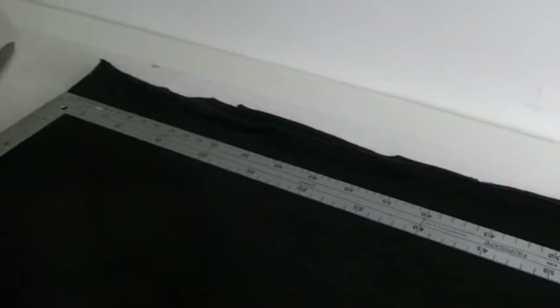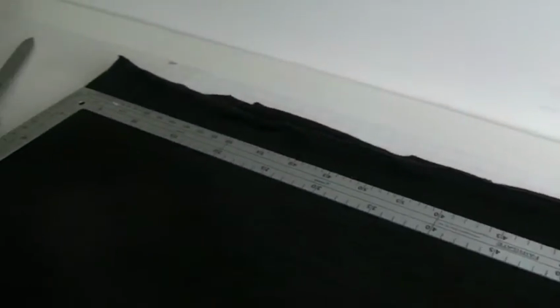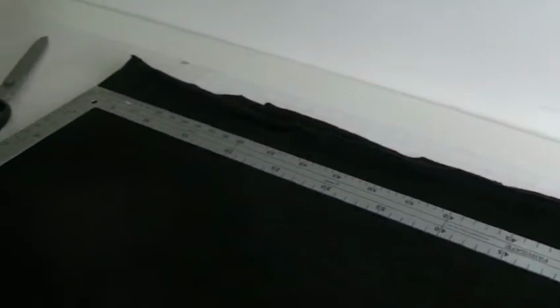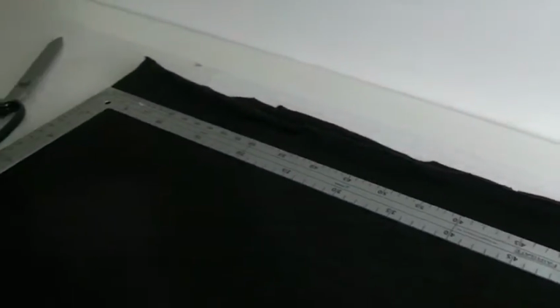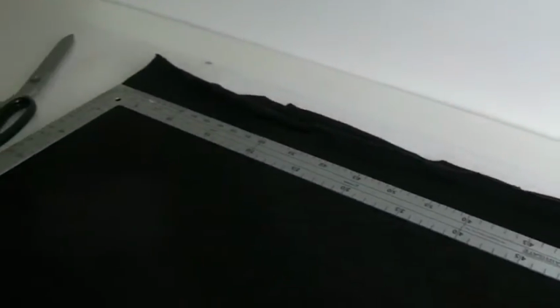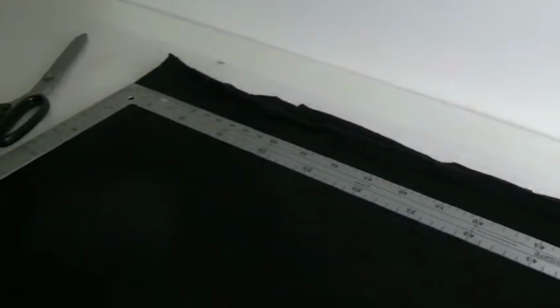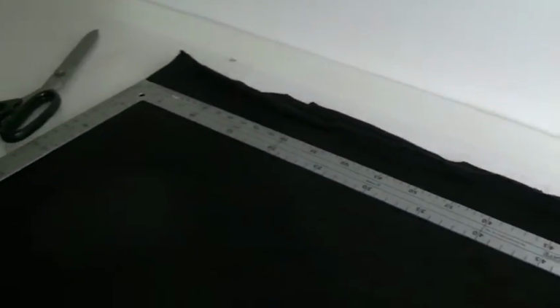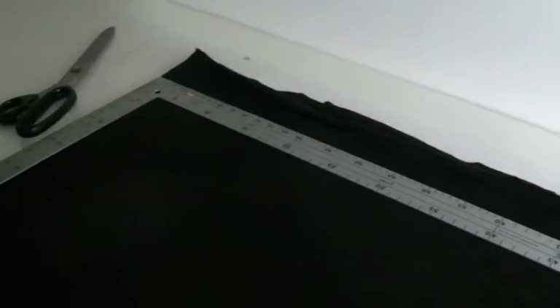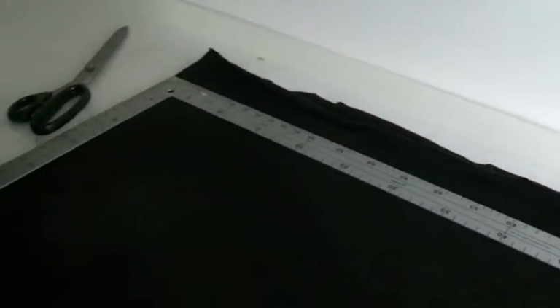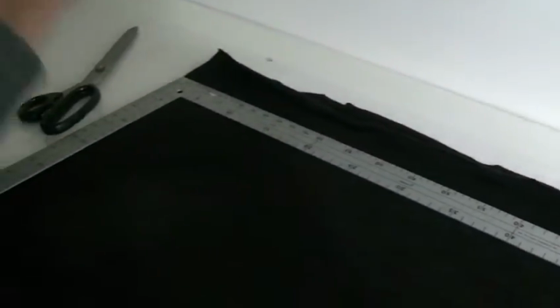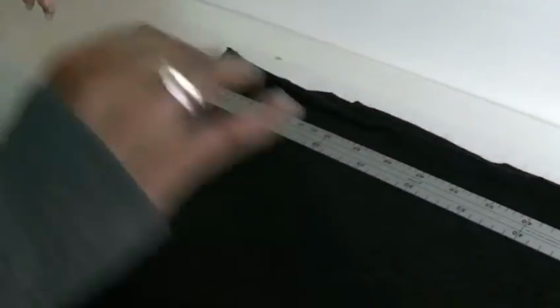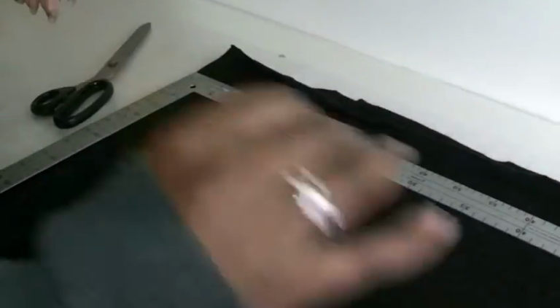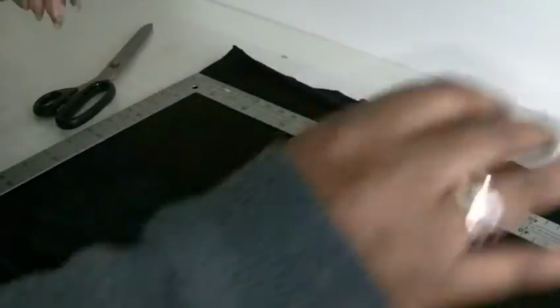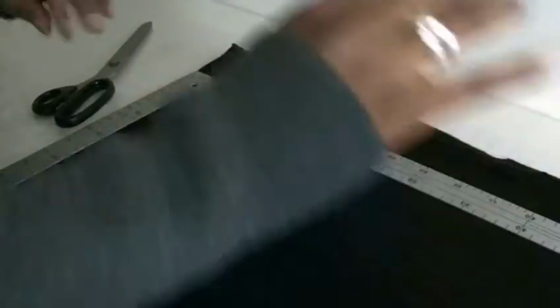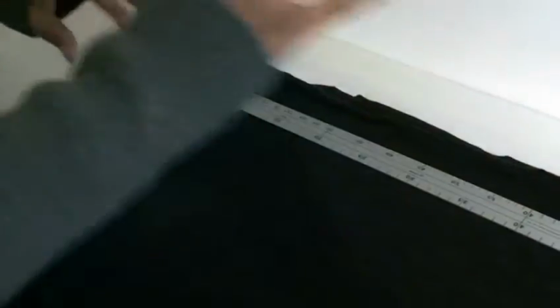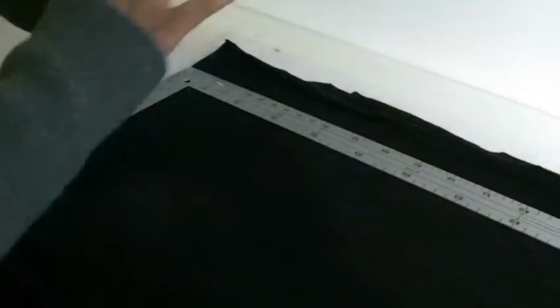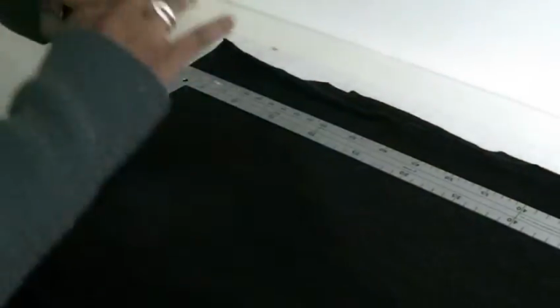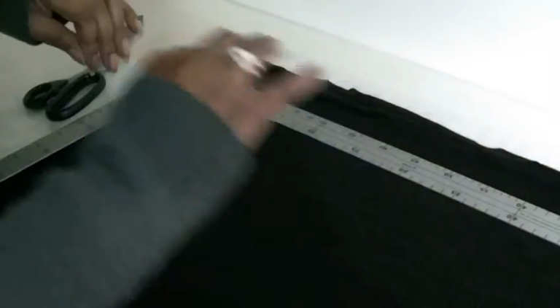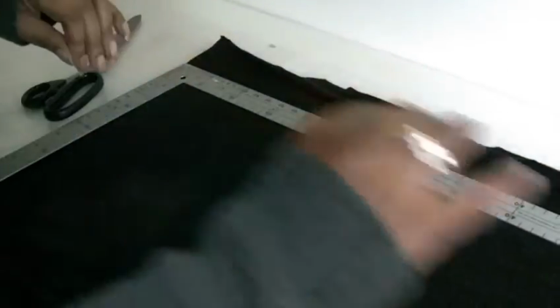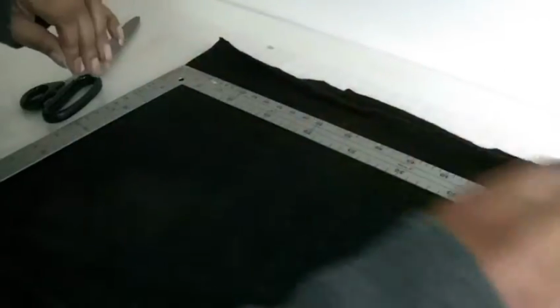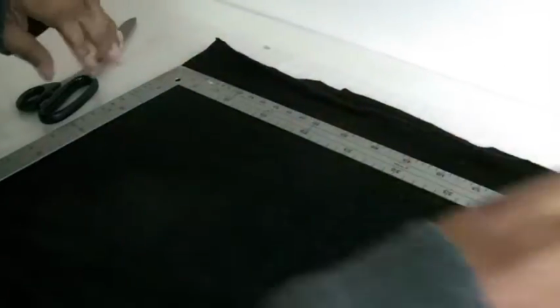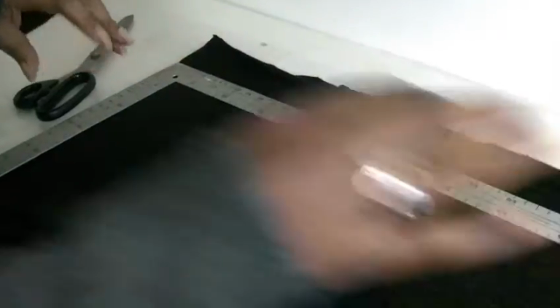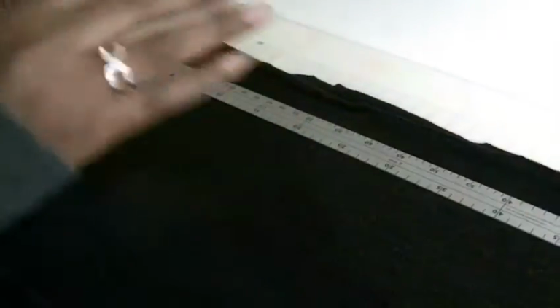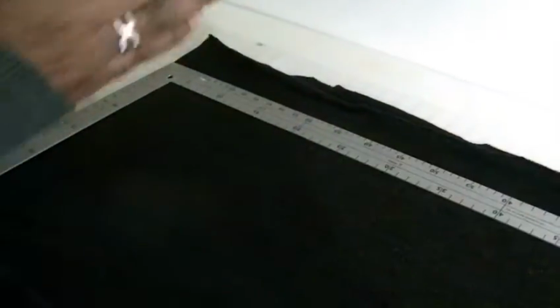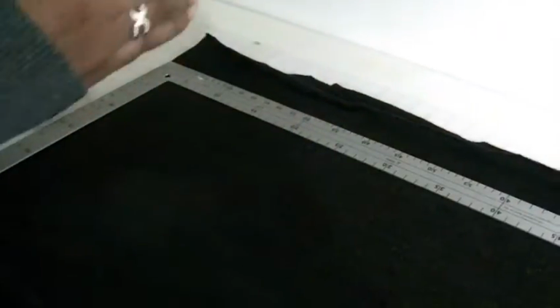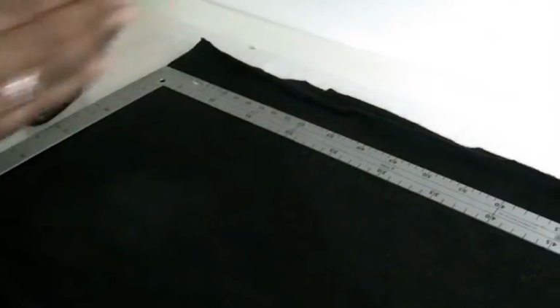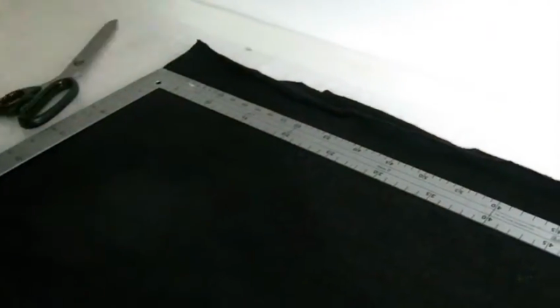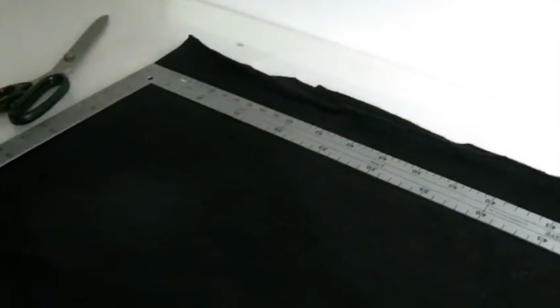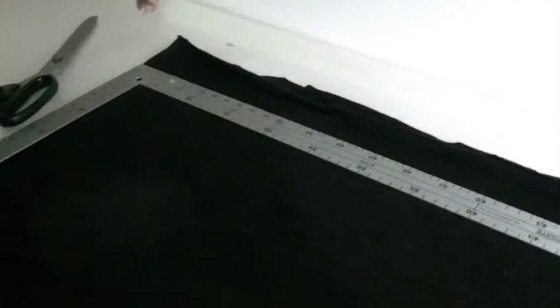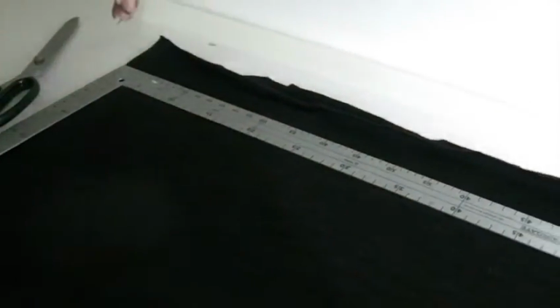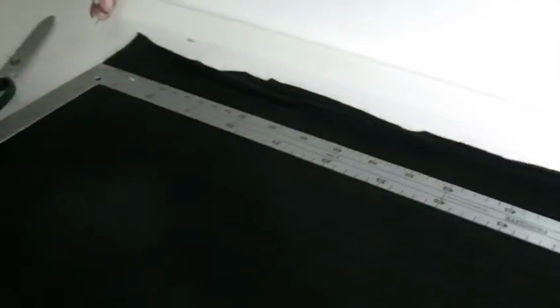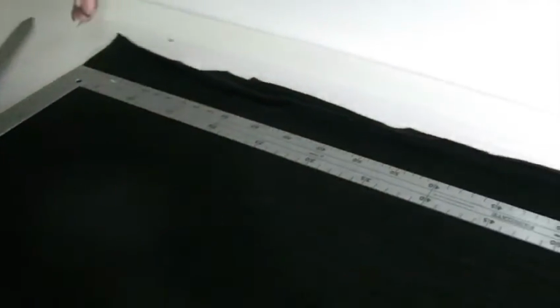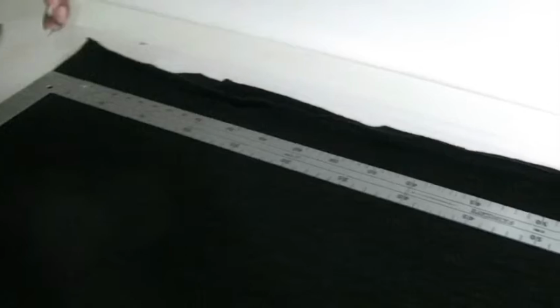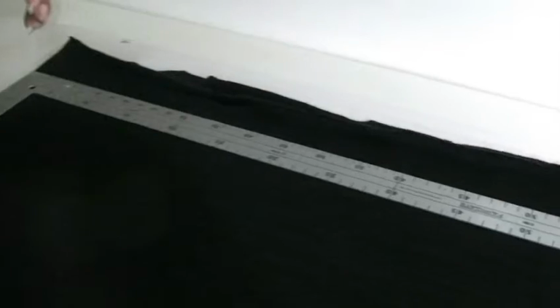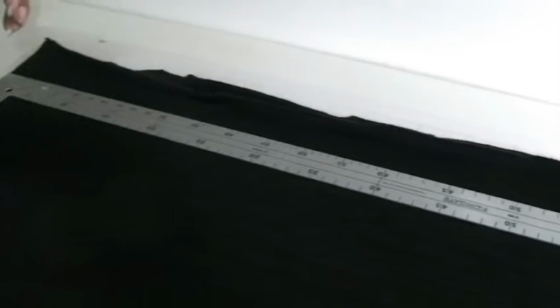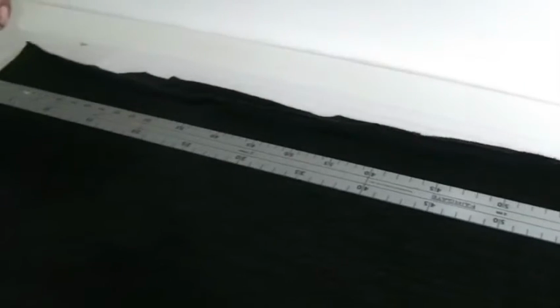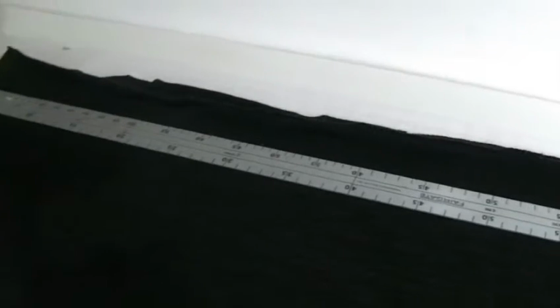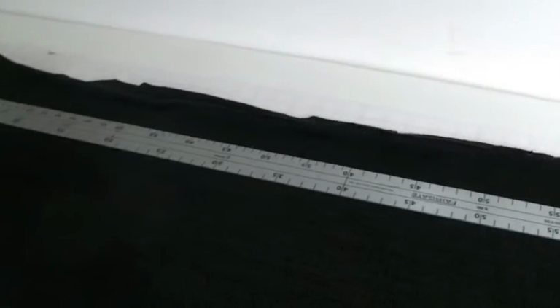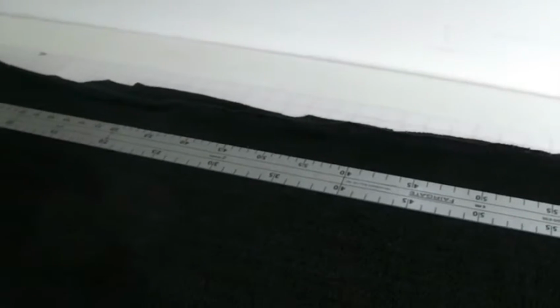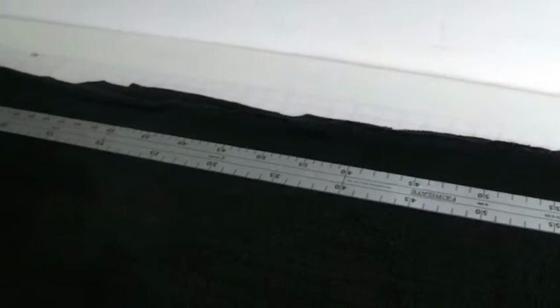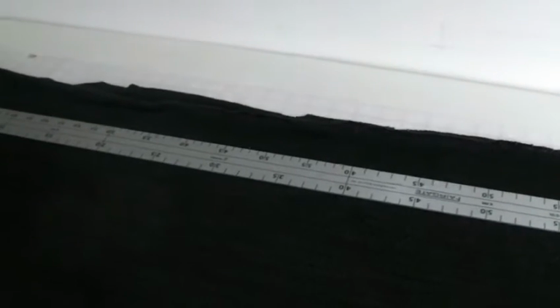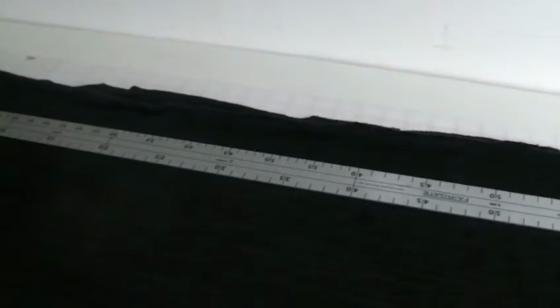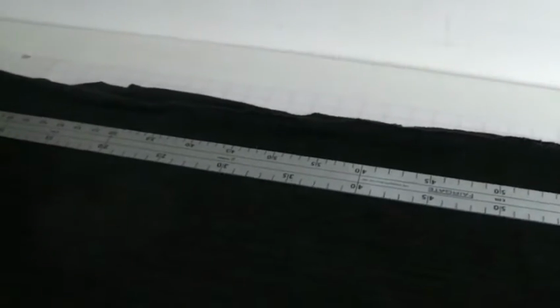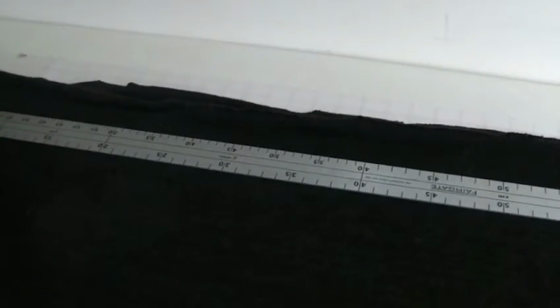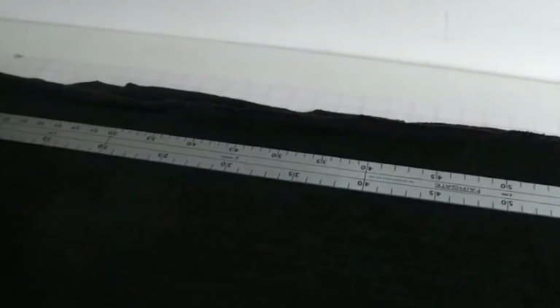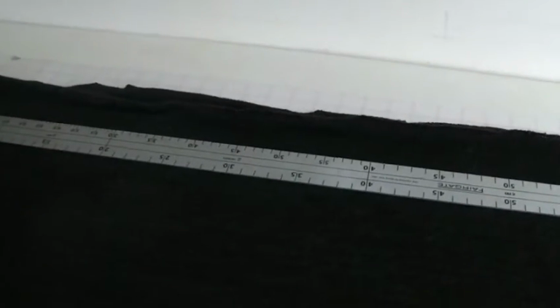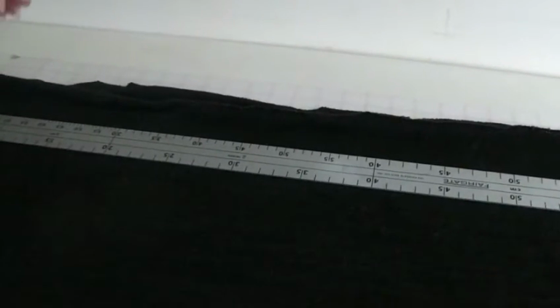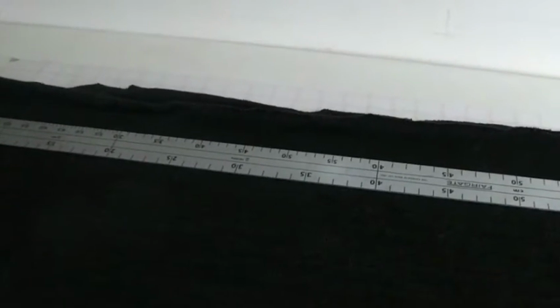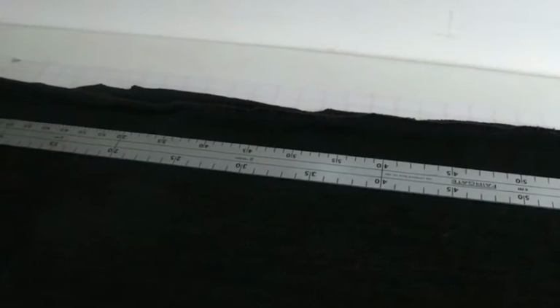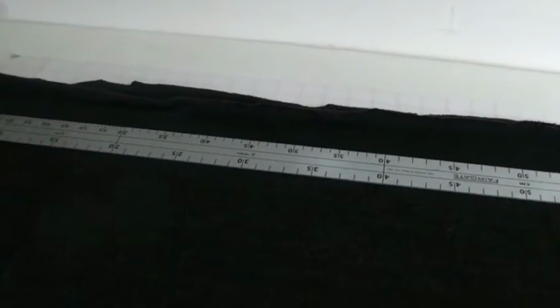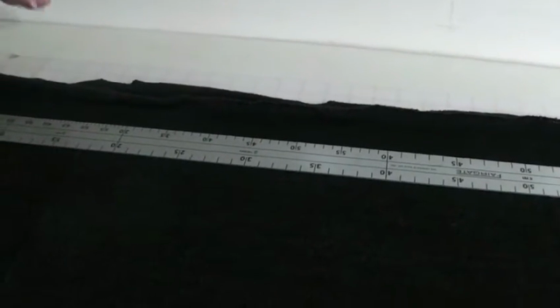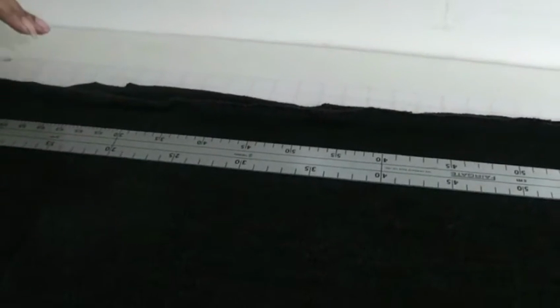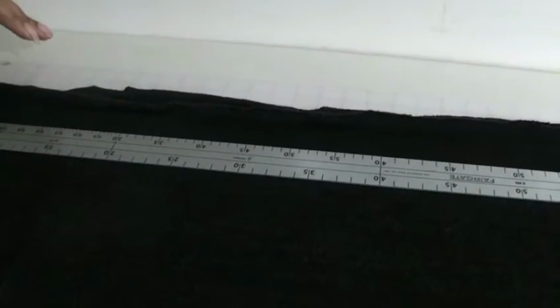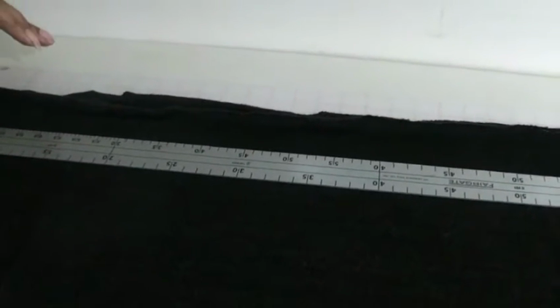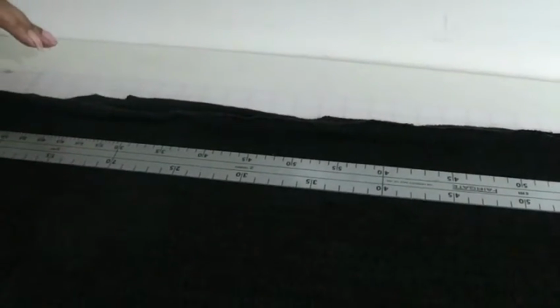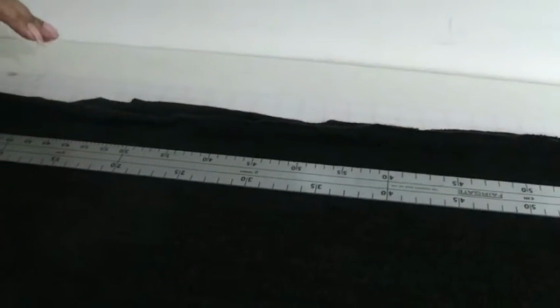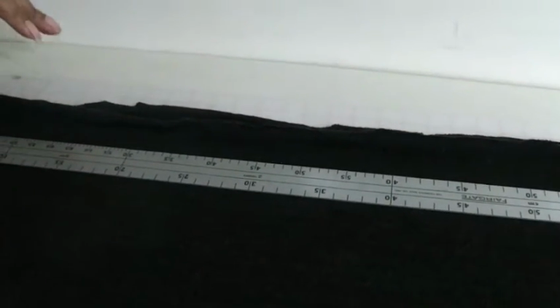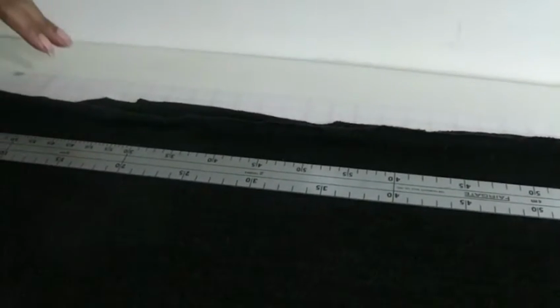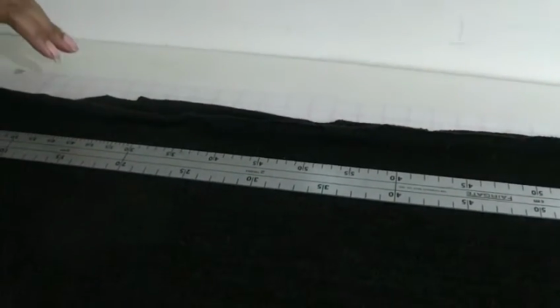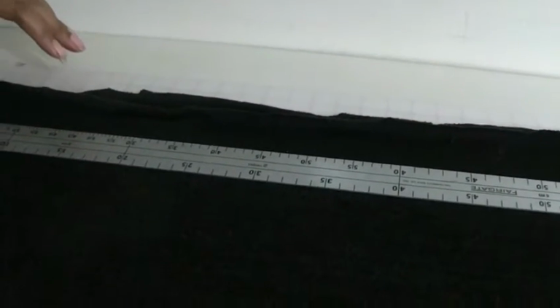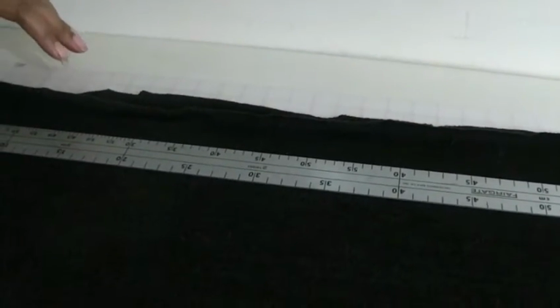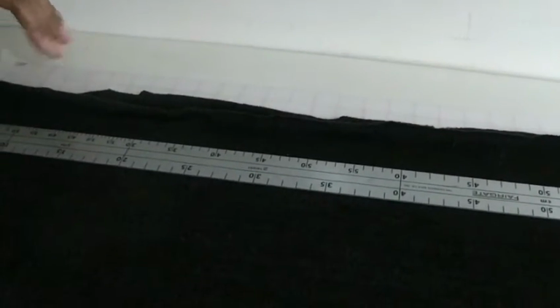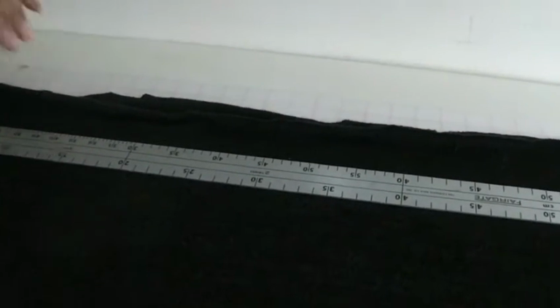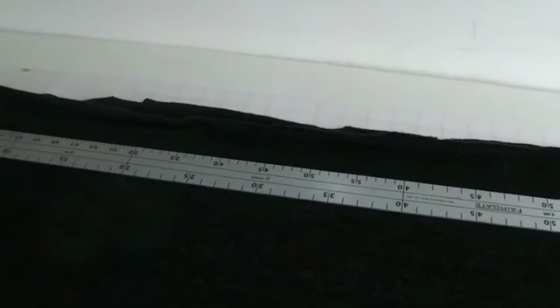Because with woven fabric you can always remove the weft and then you can actually find a true grain there. But with knit it's slightly different.